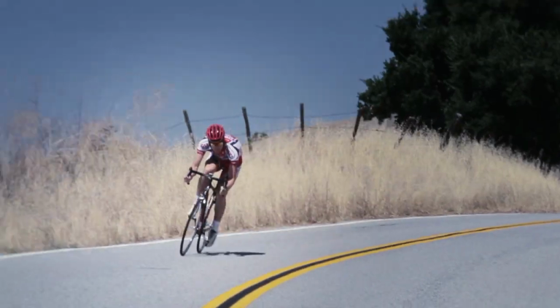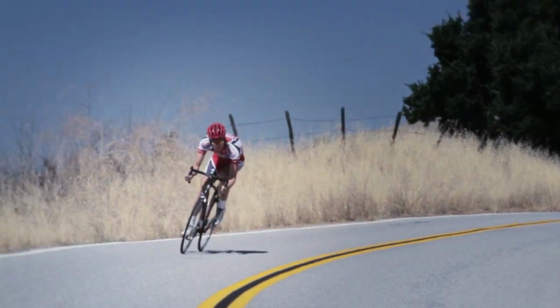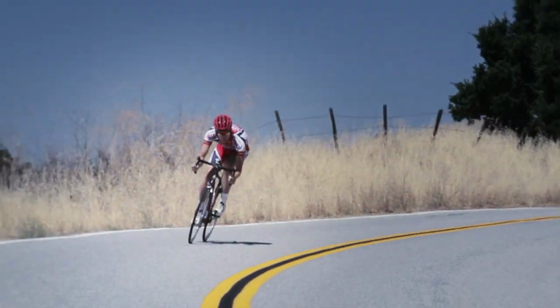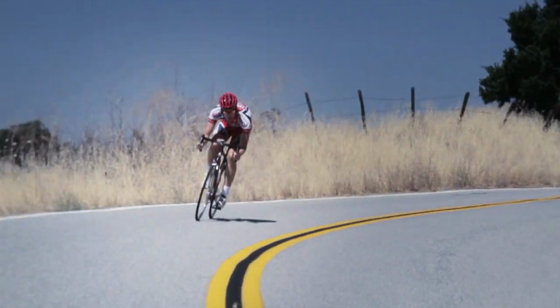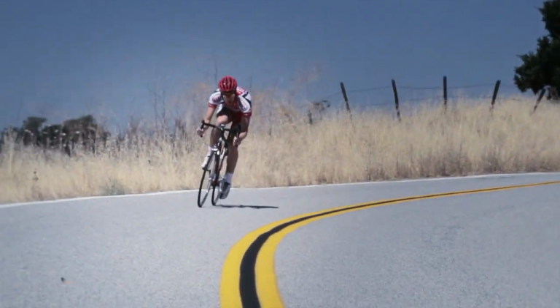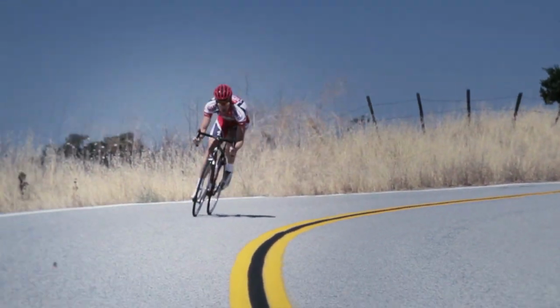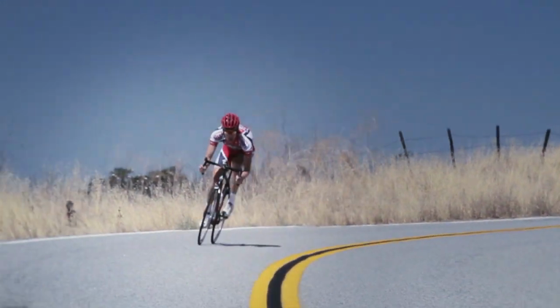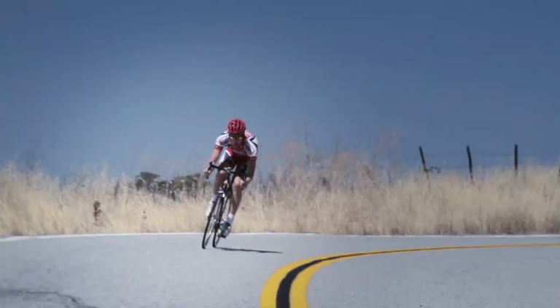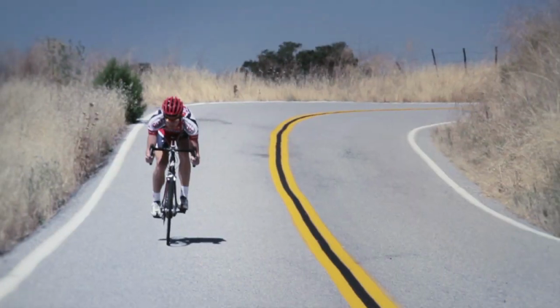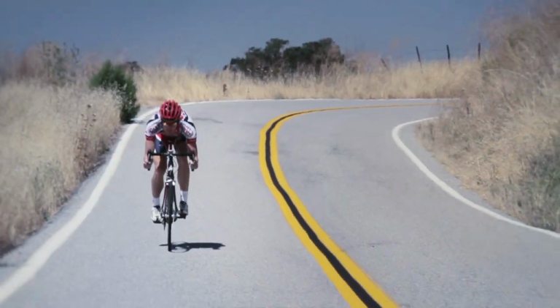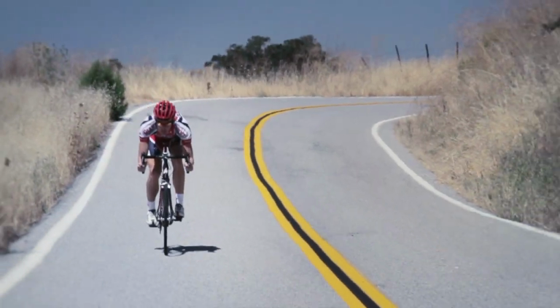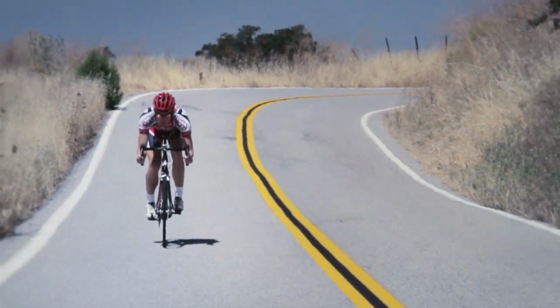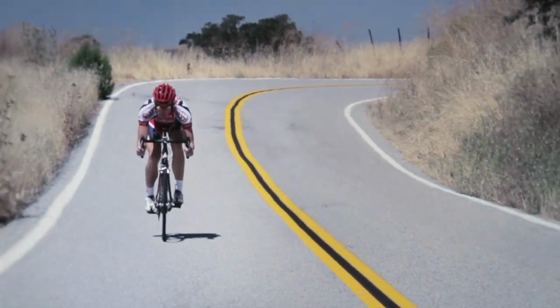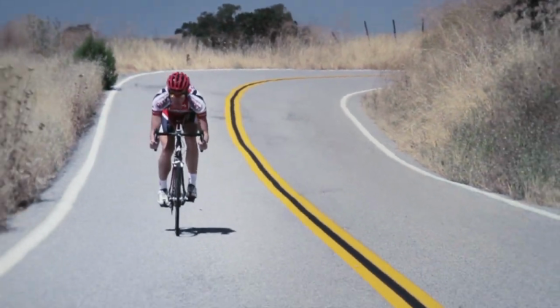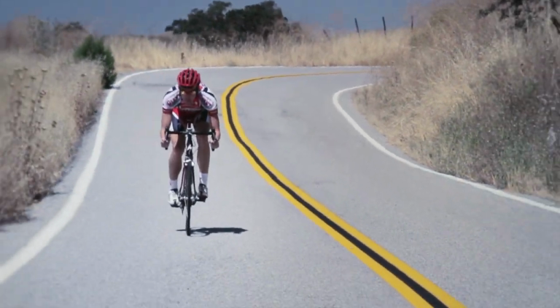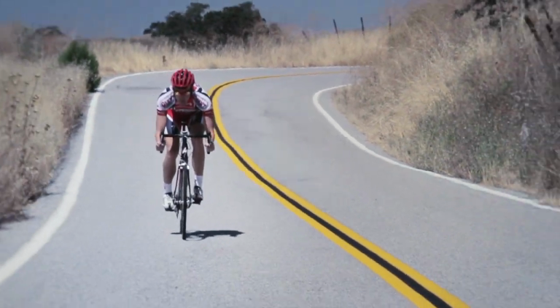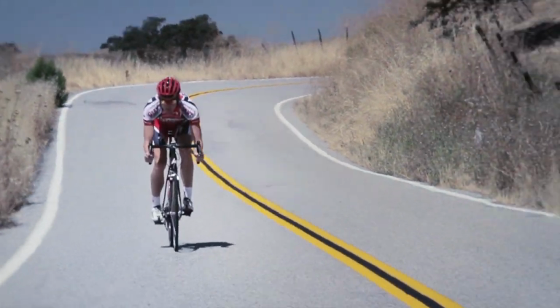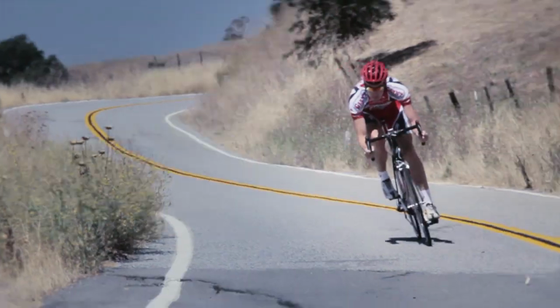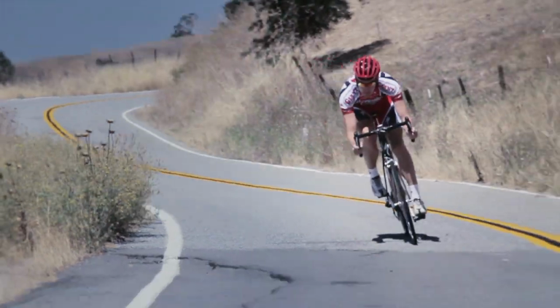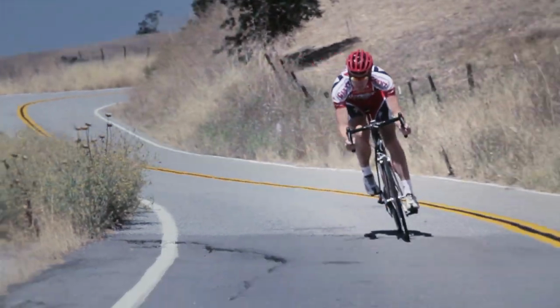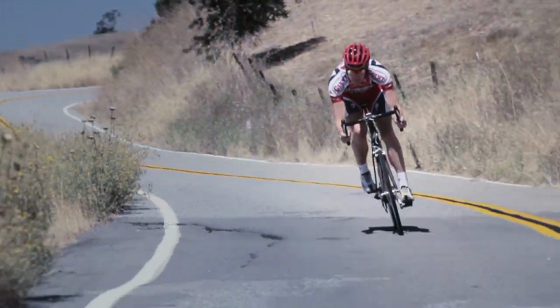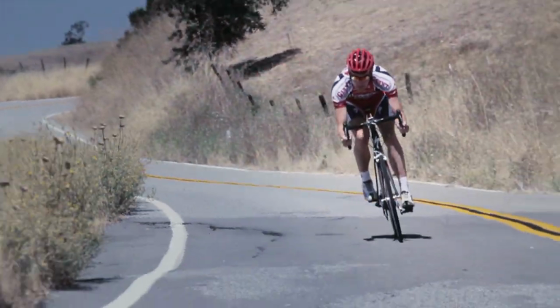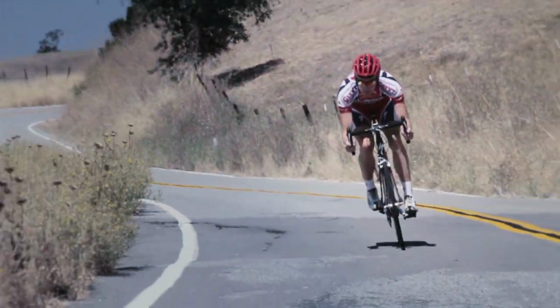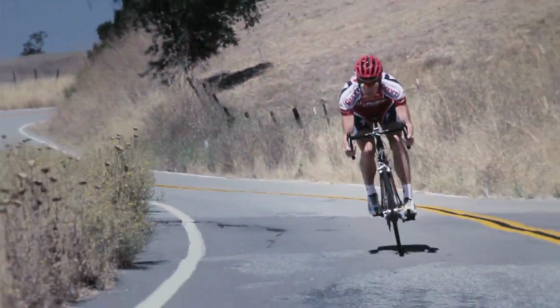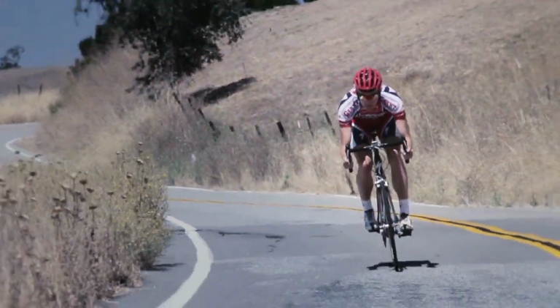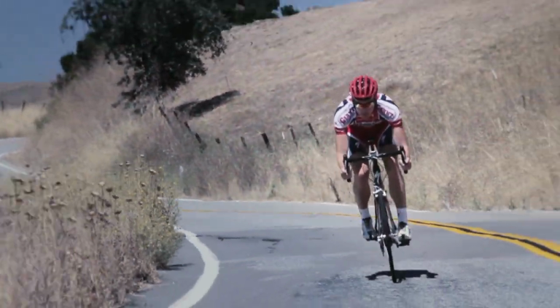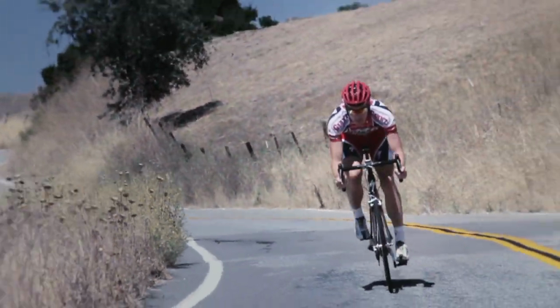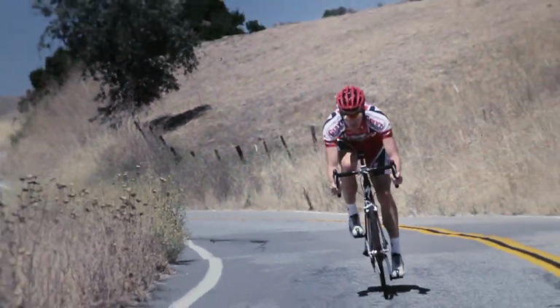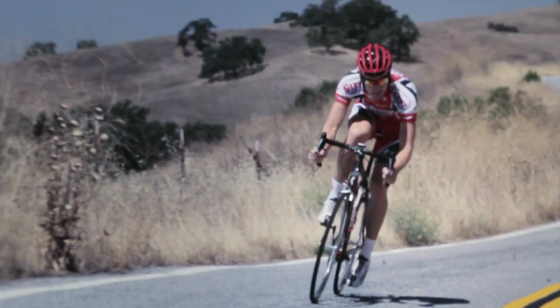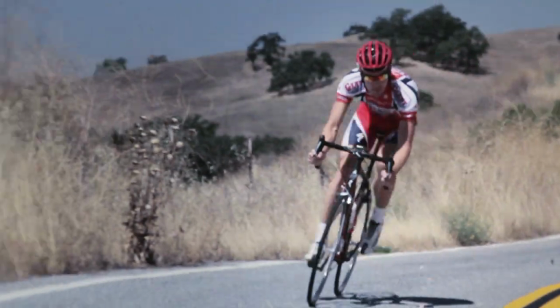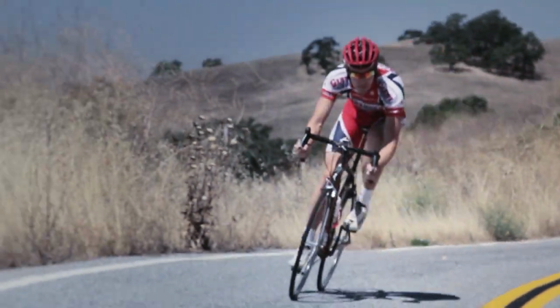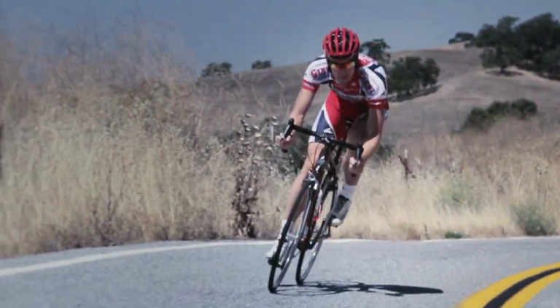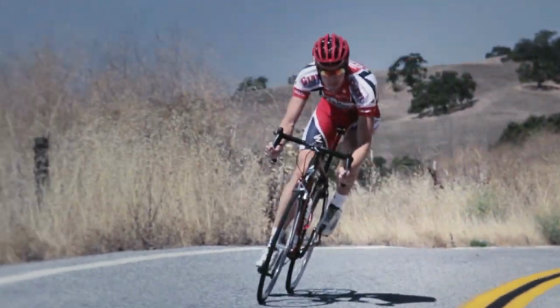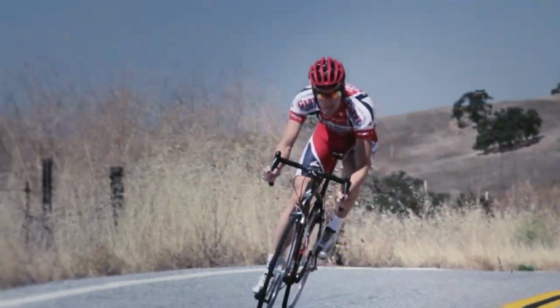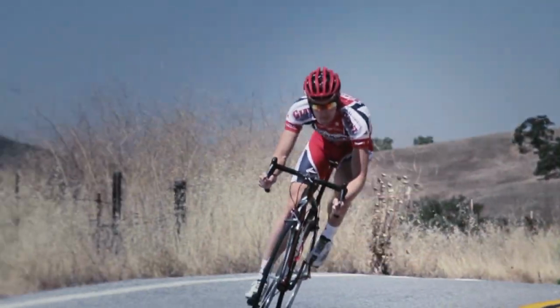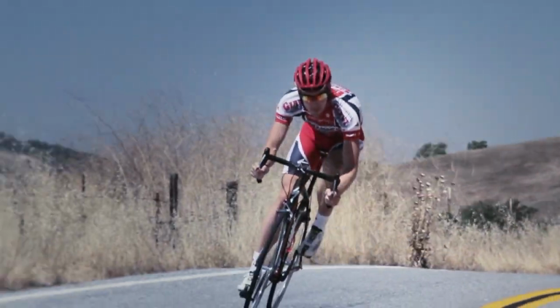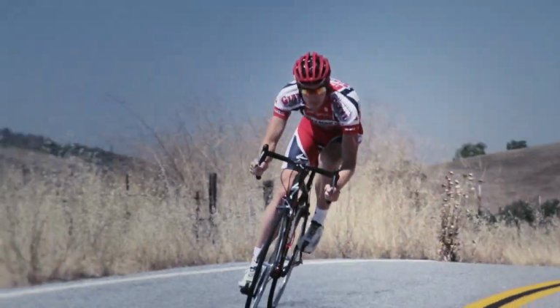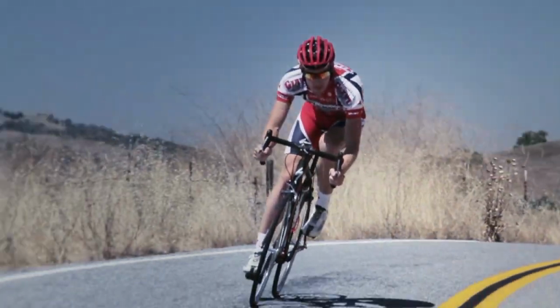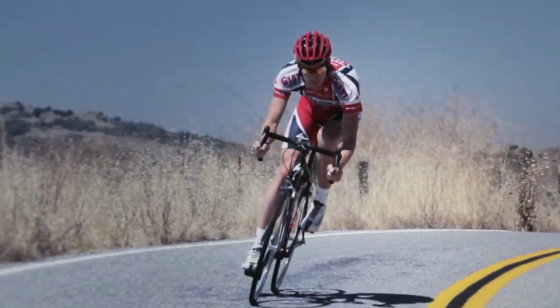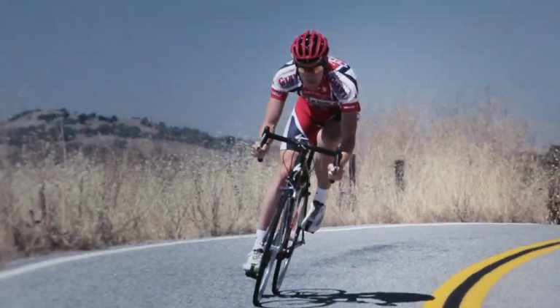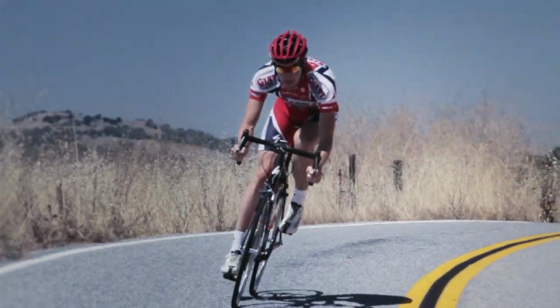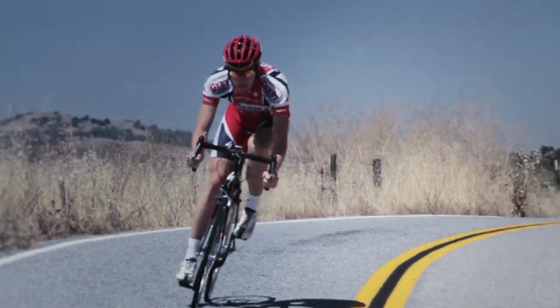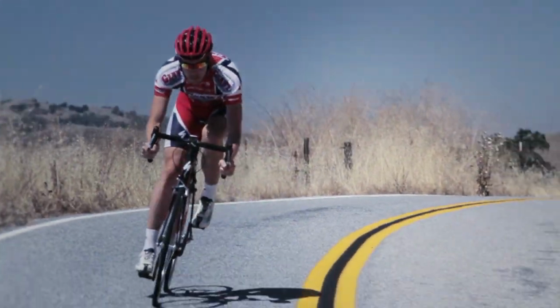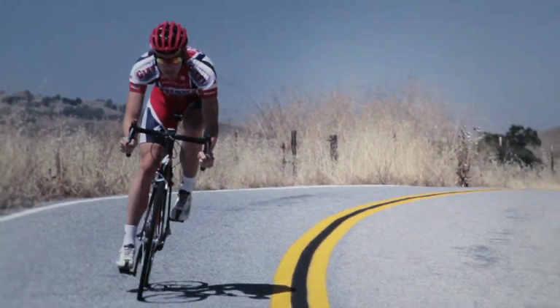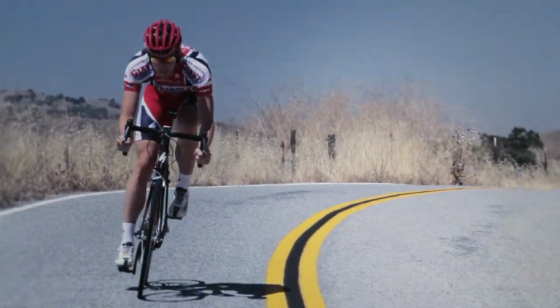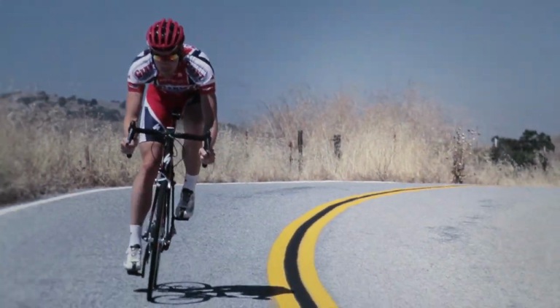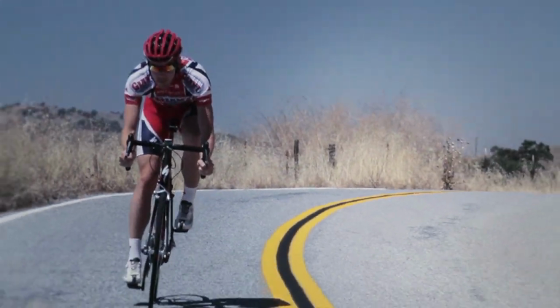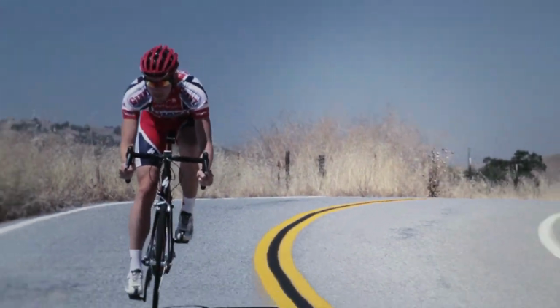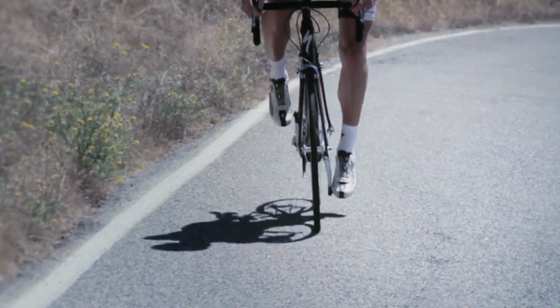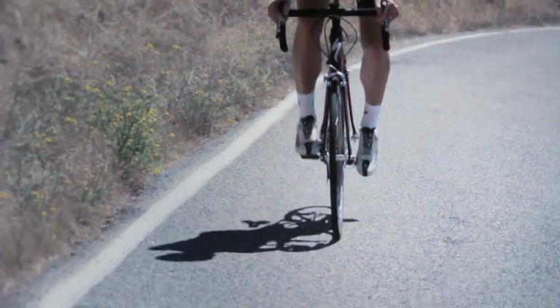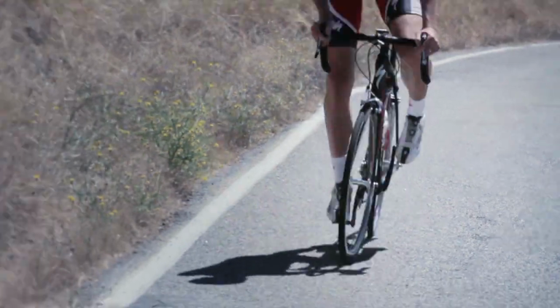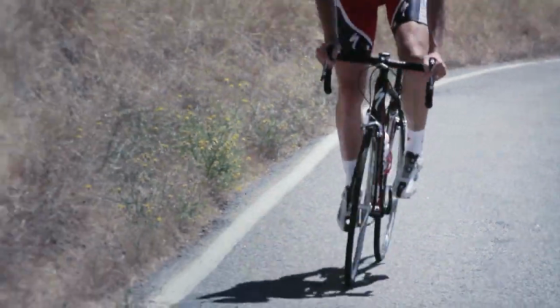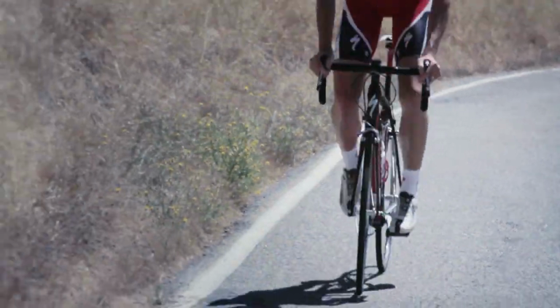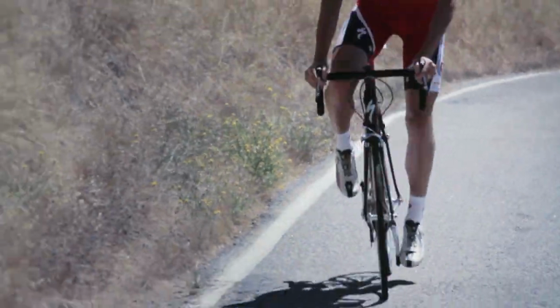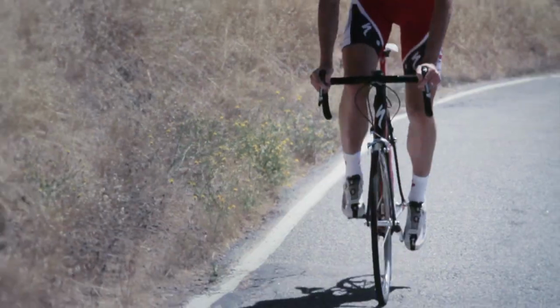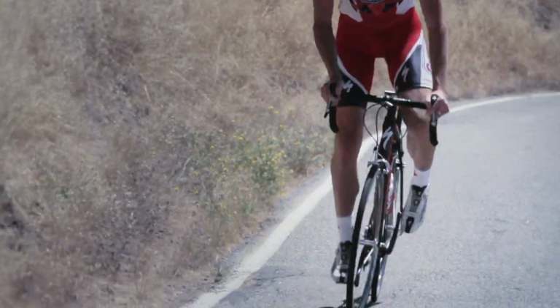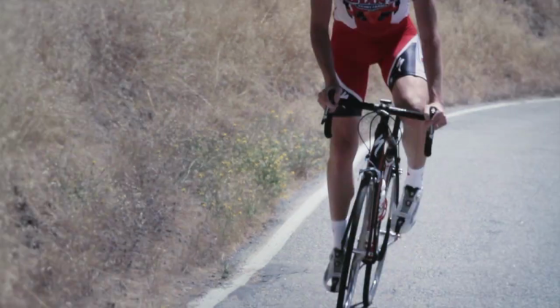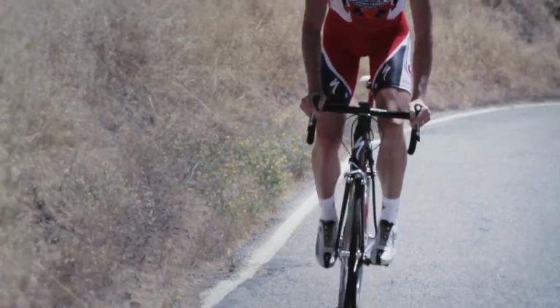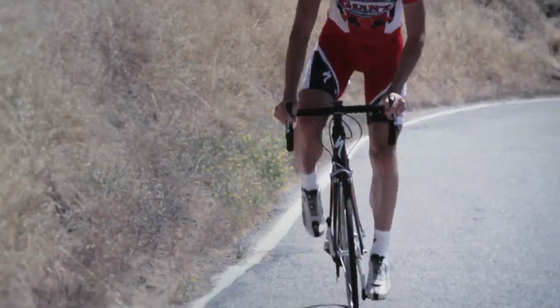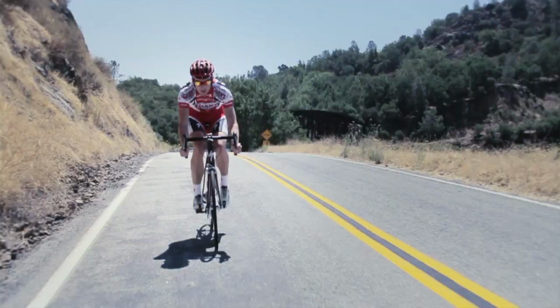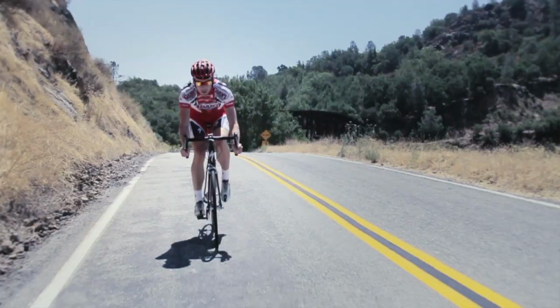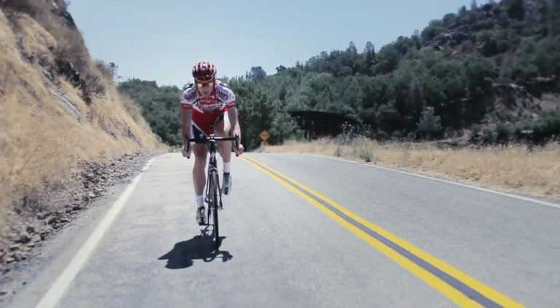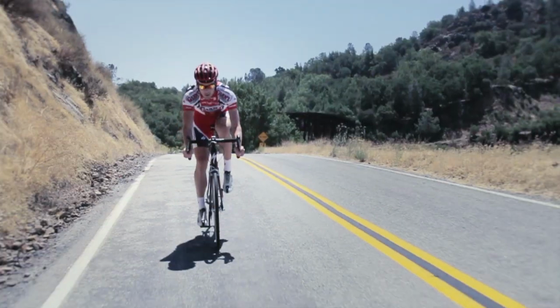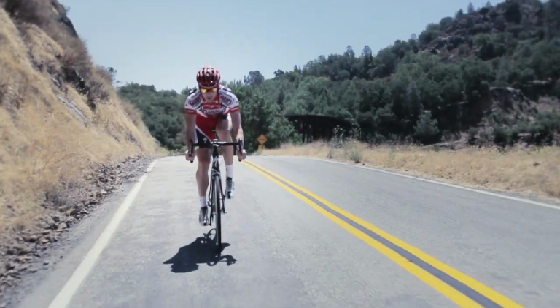Over the years we've said nothing is lighter and stiffer than Tarmac. The Tarmac SL4 is by far the stiffest bike in its weight class.